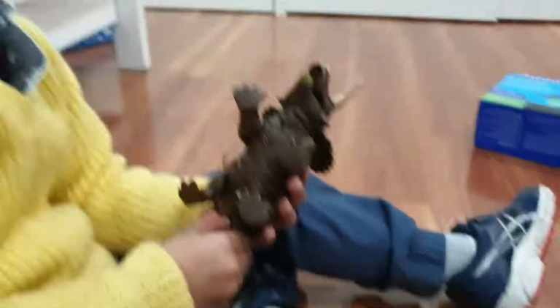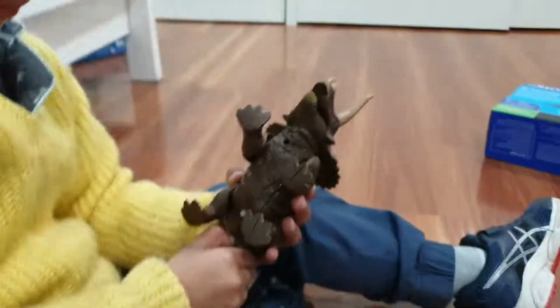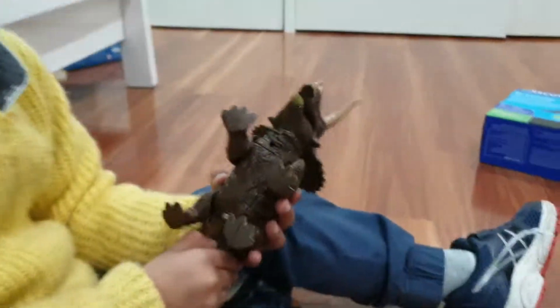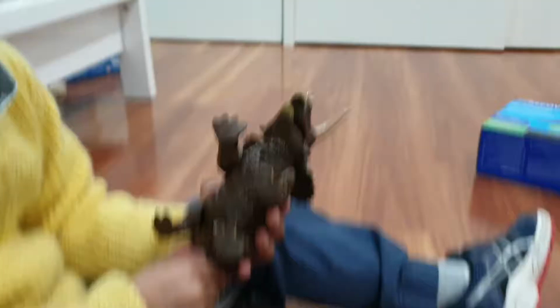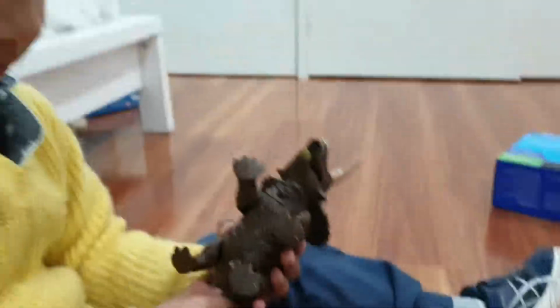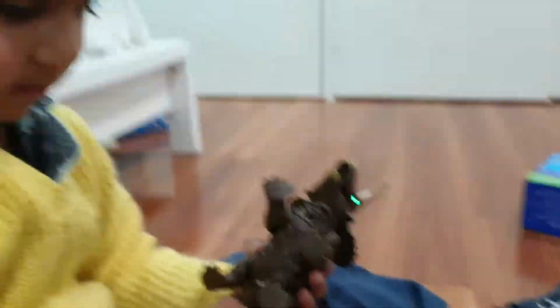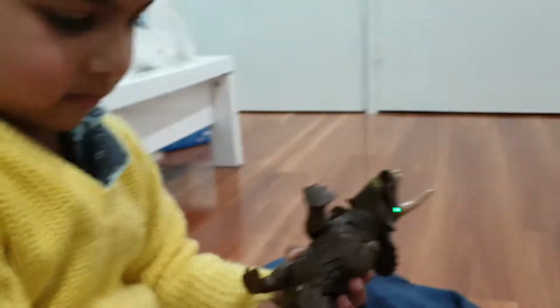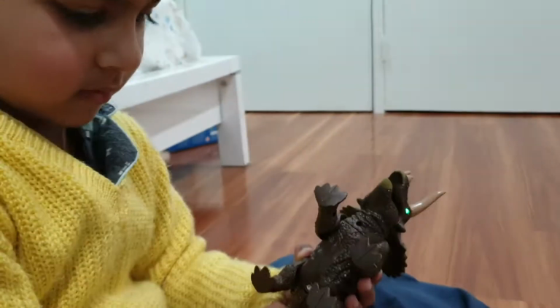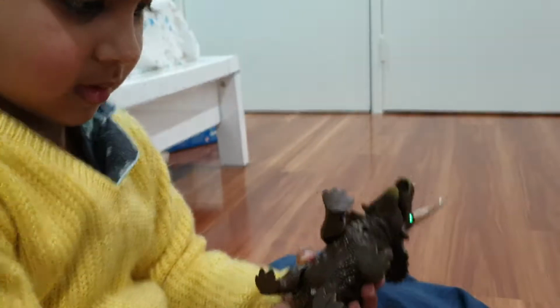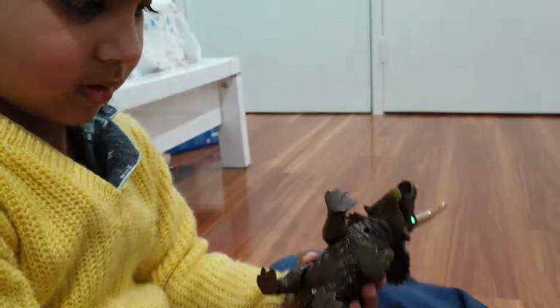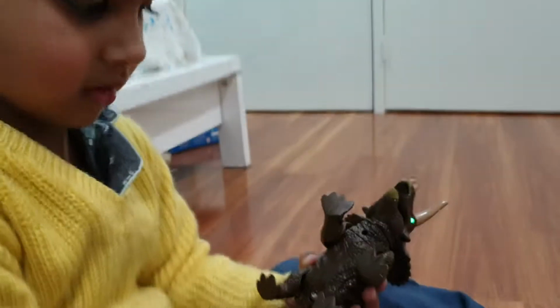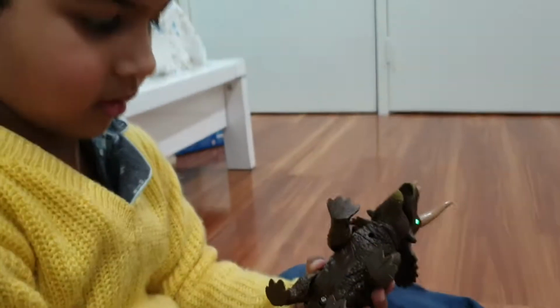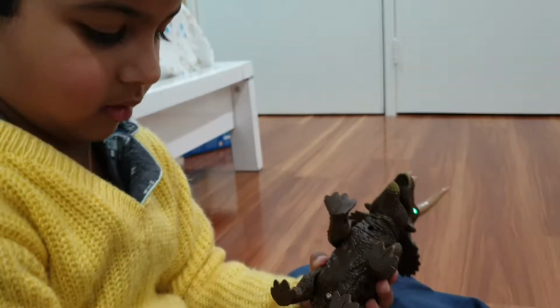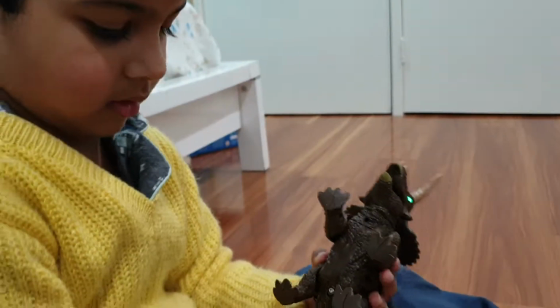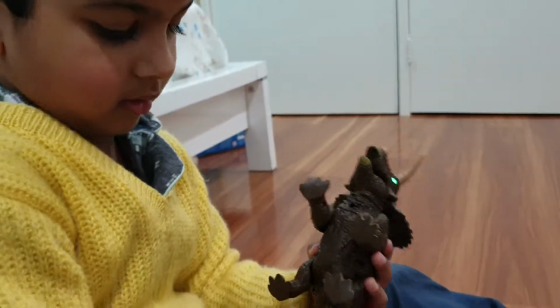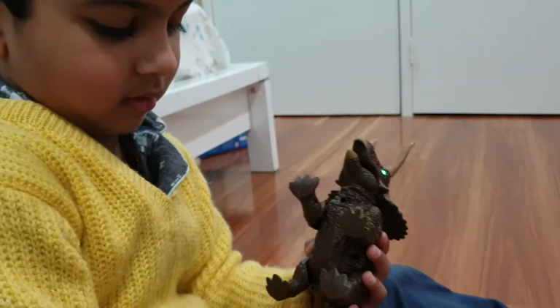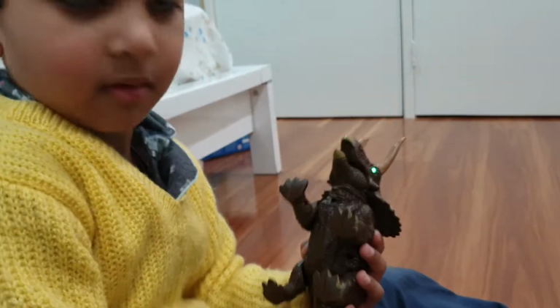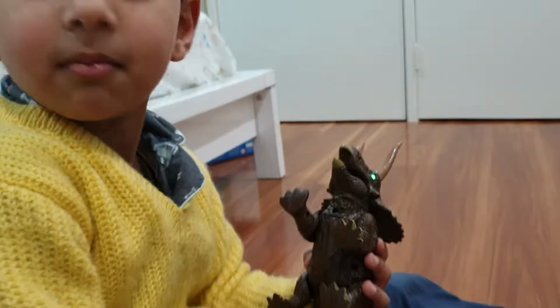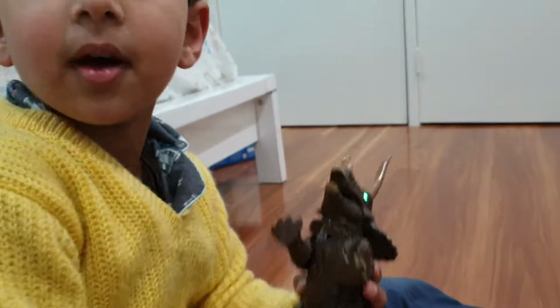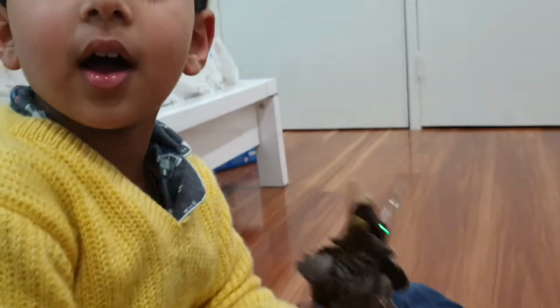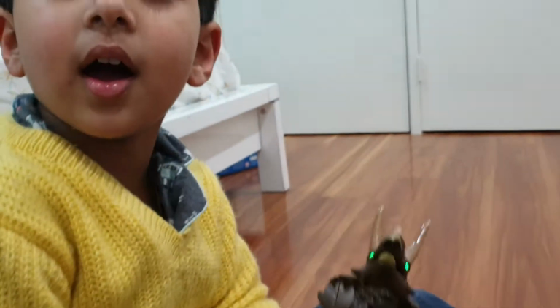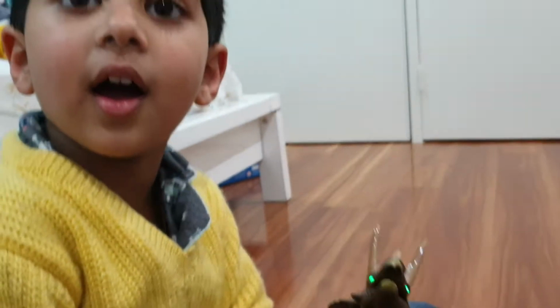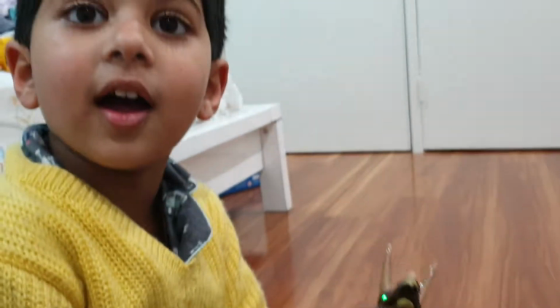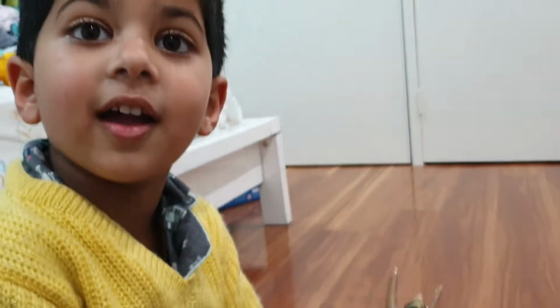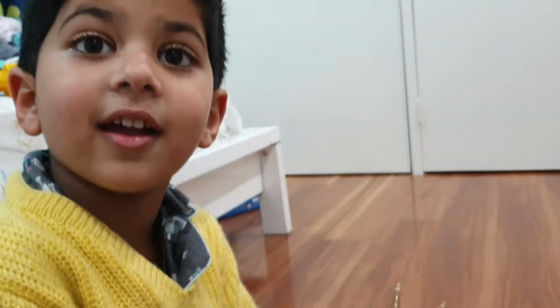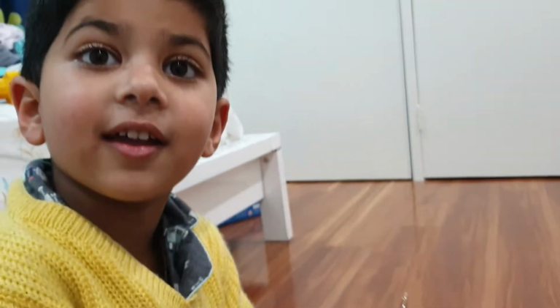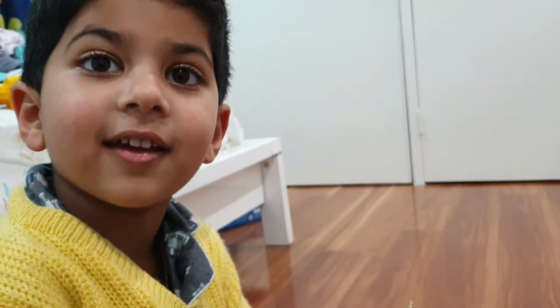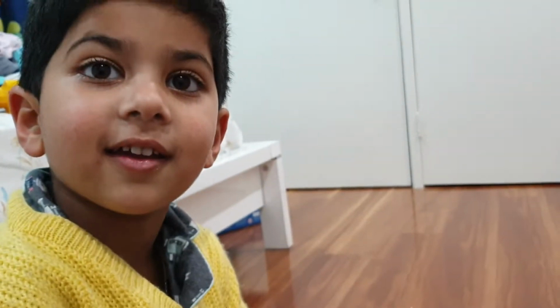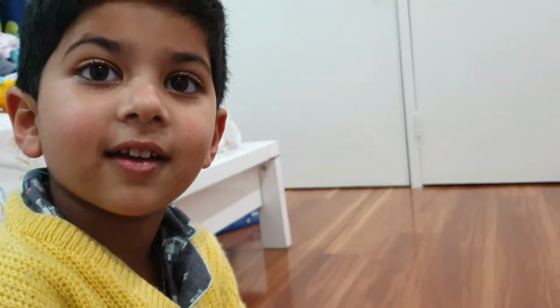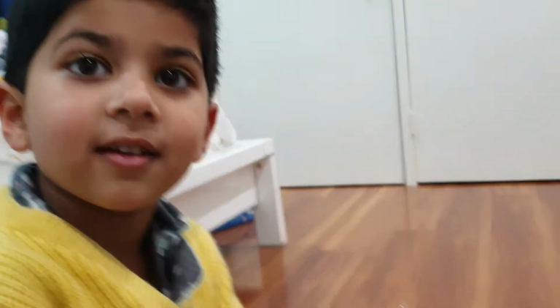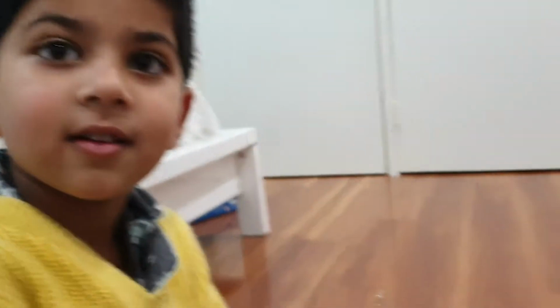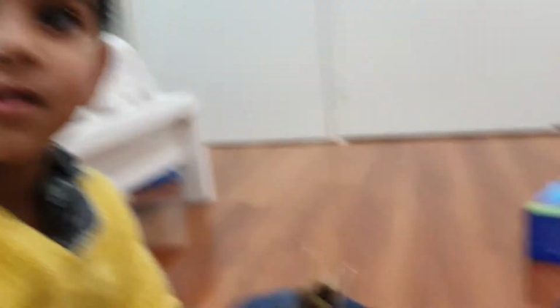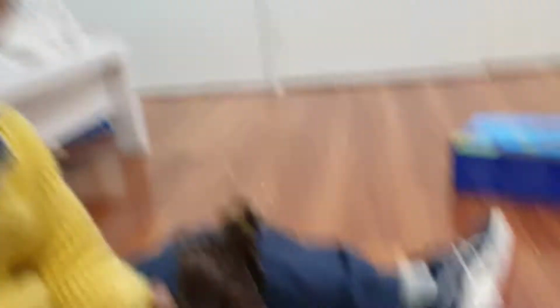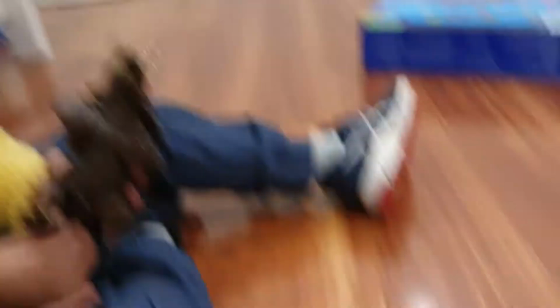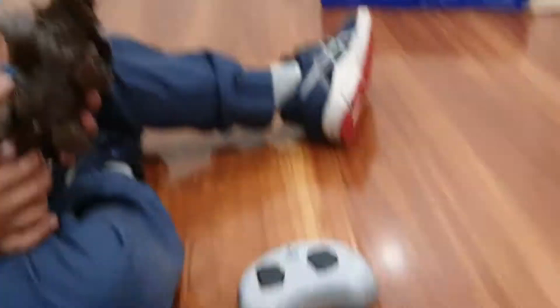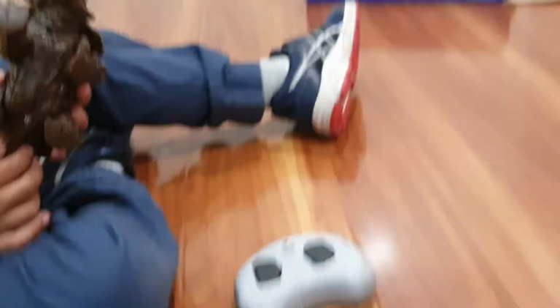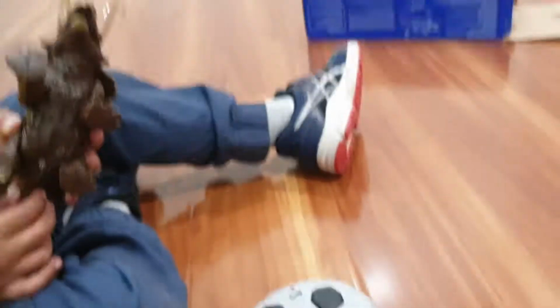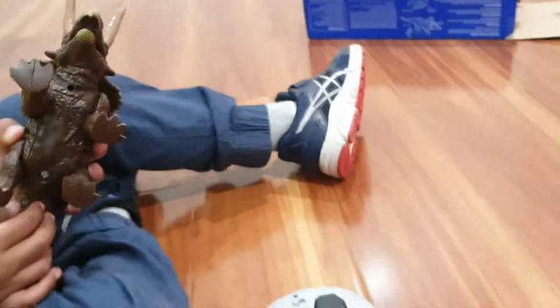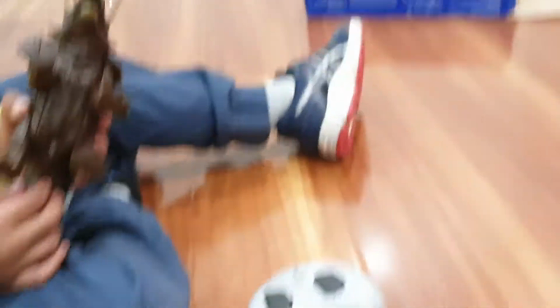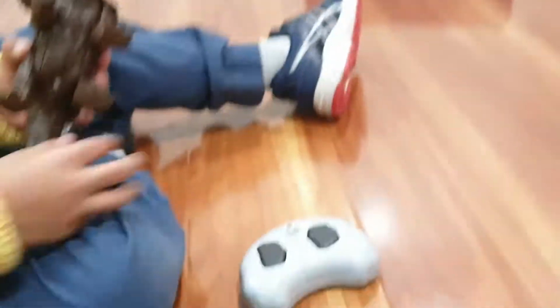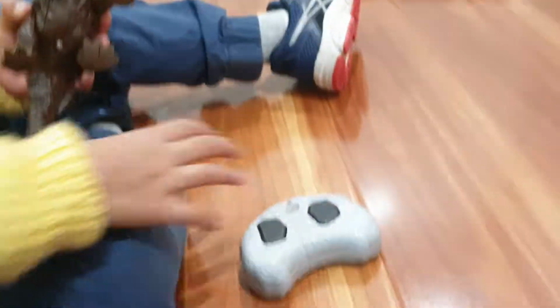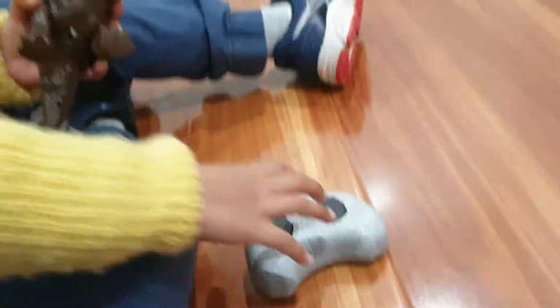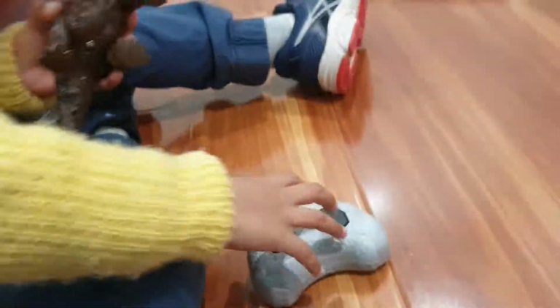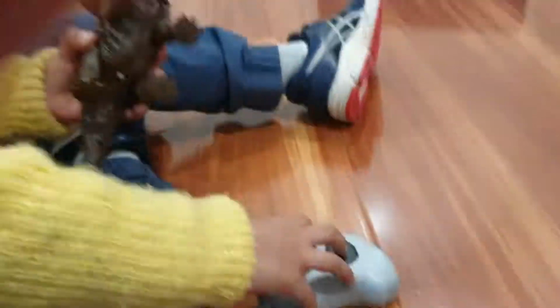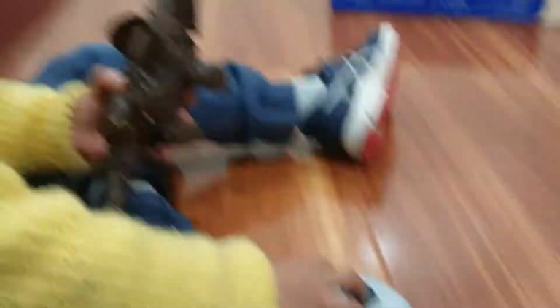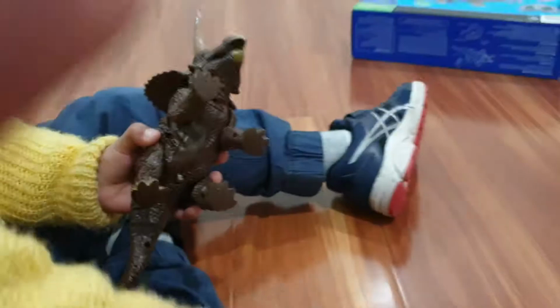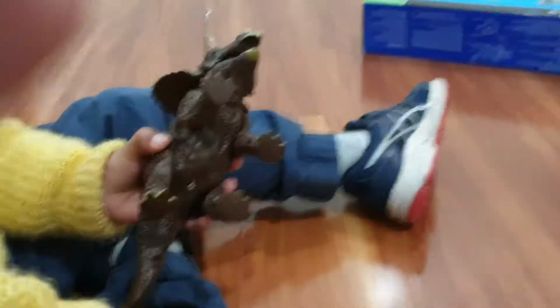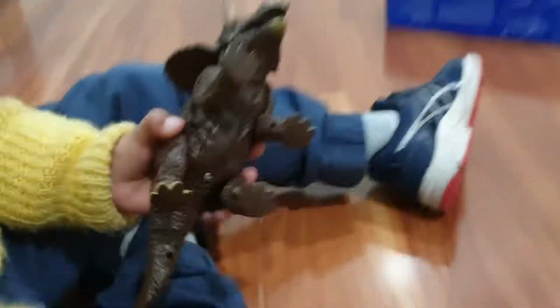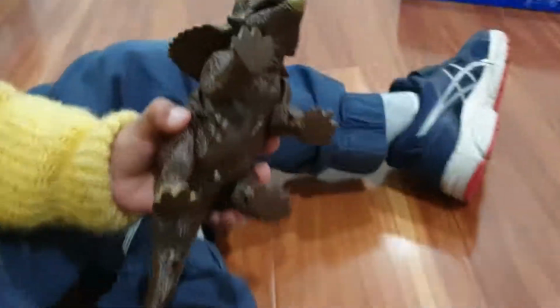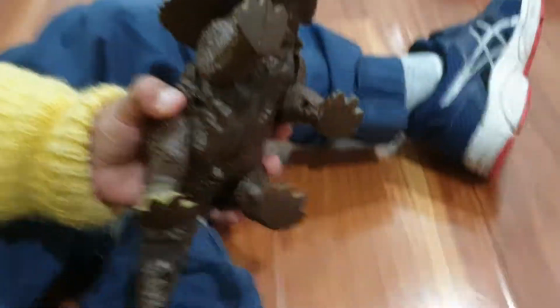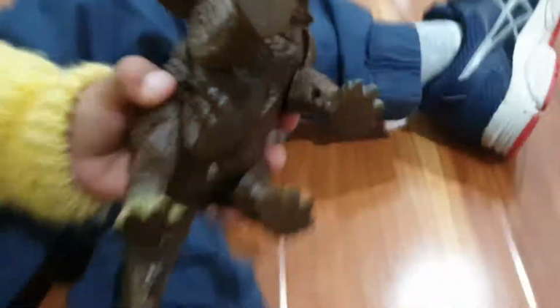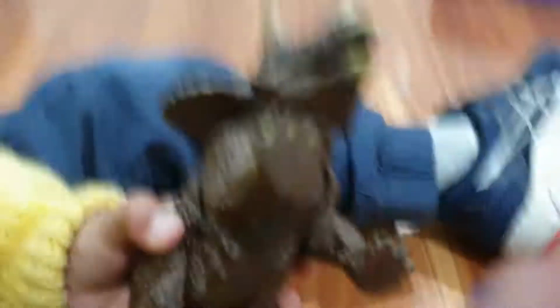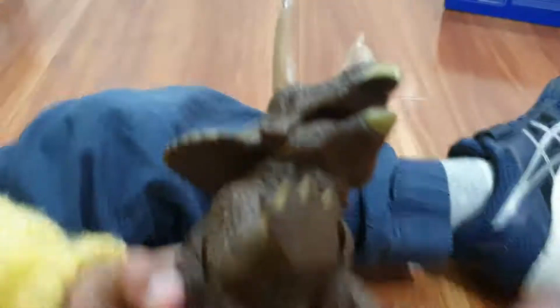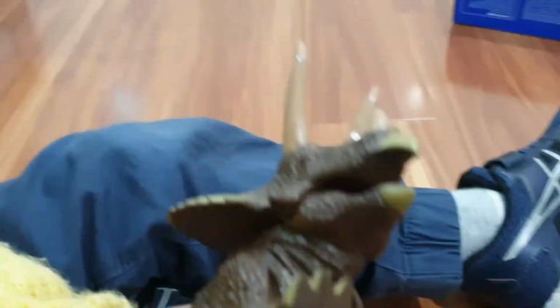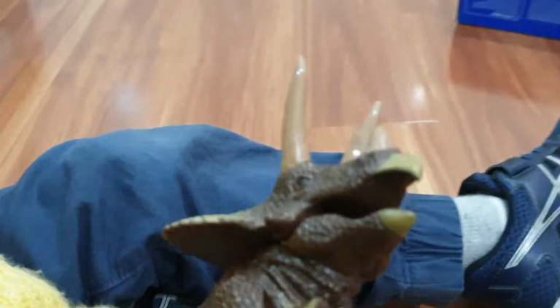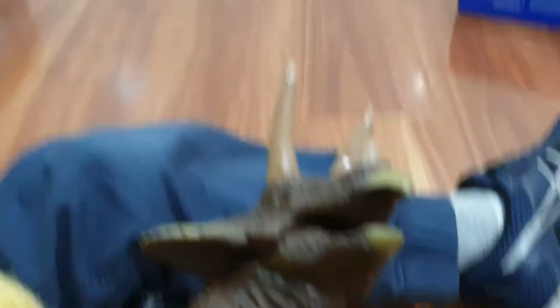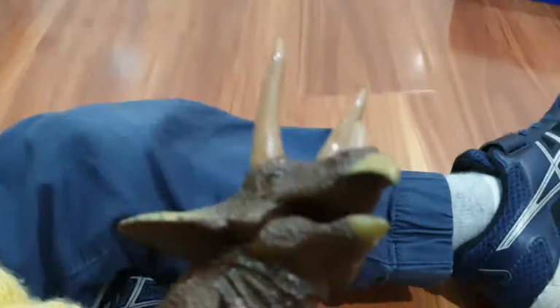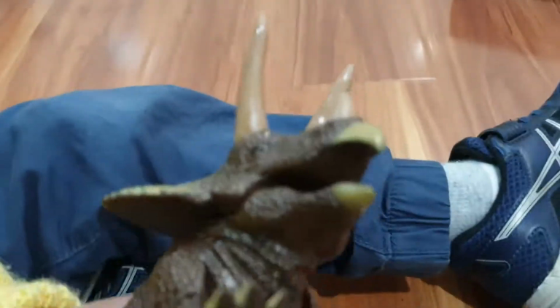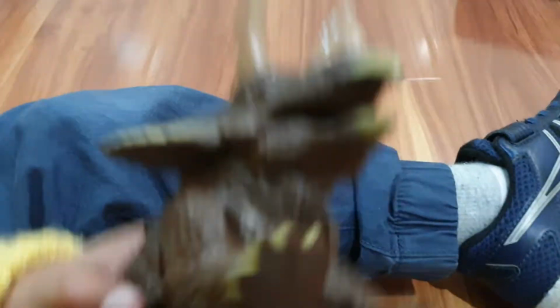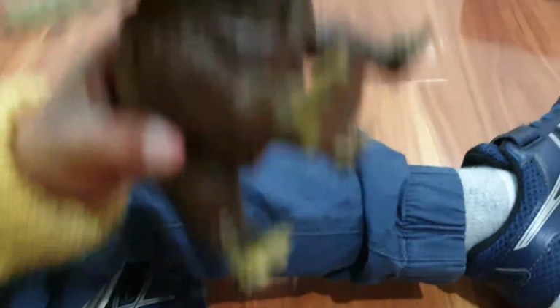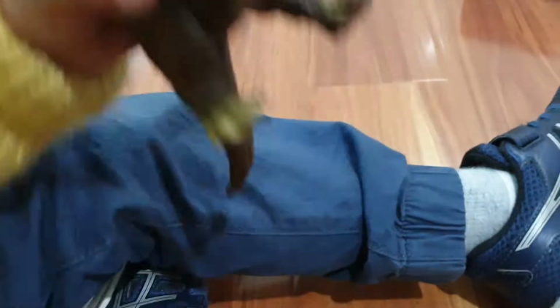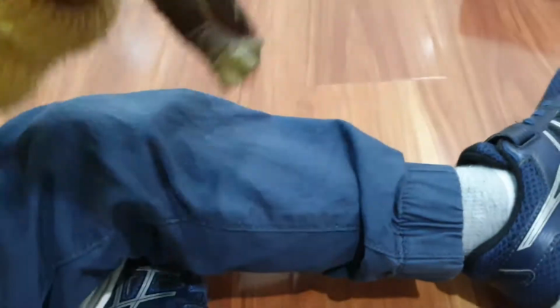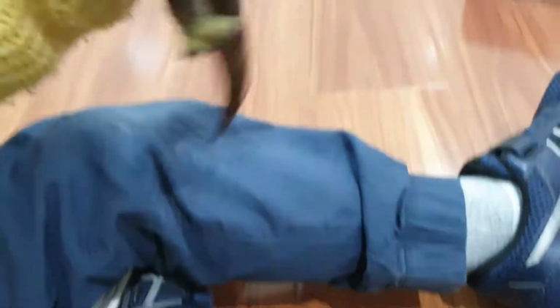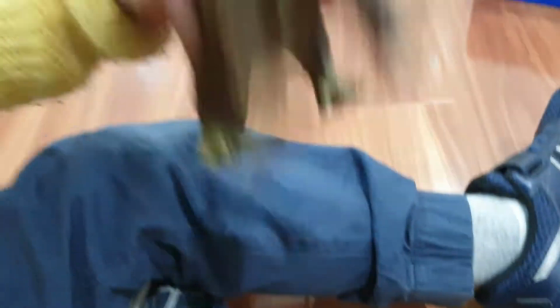Say bye! Bye. Bye. And the dinosaur says bye. Bye.